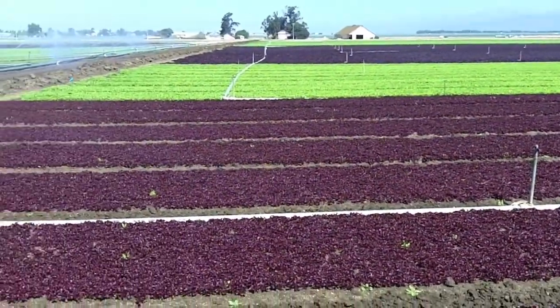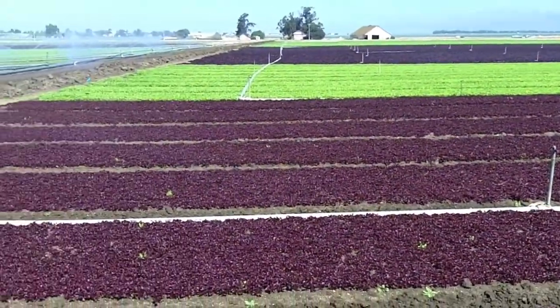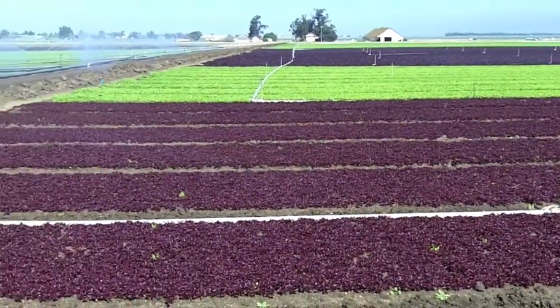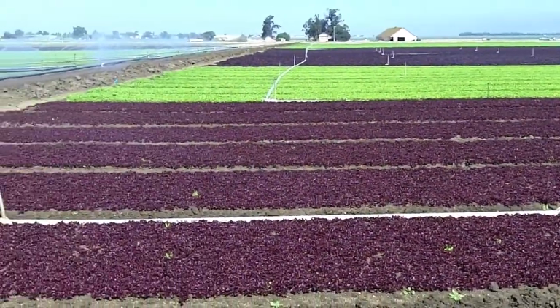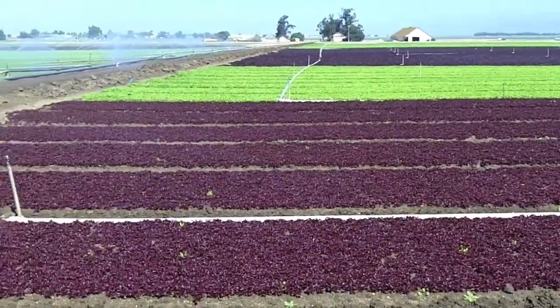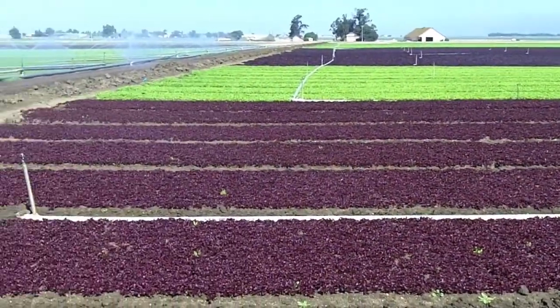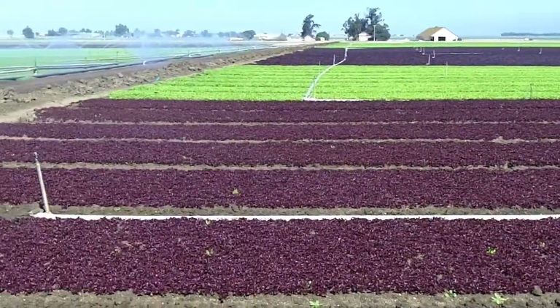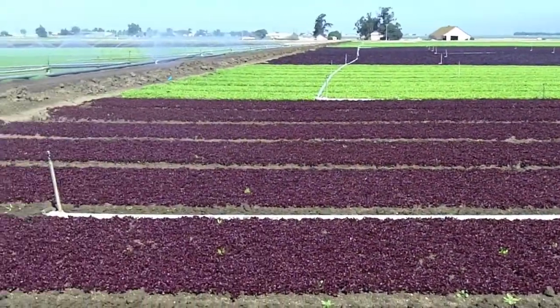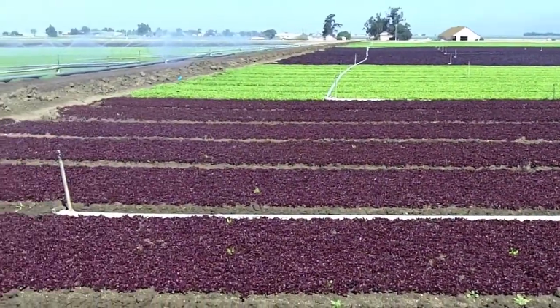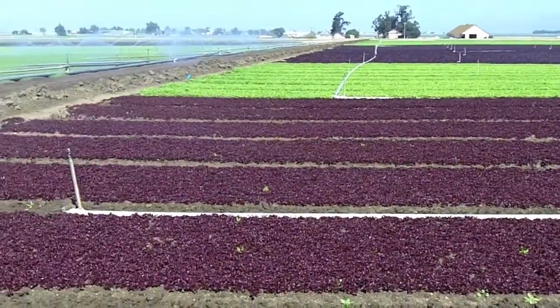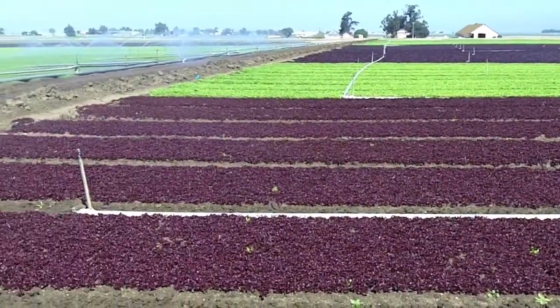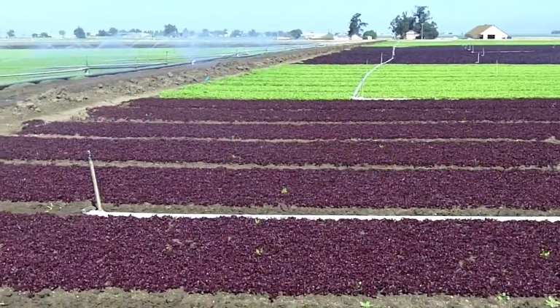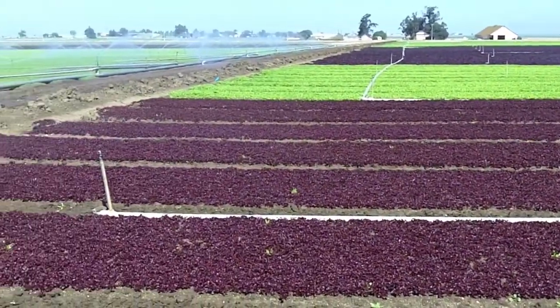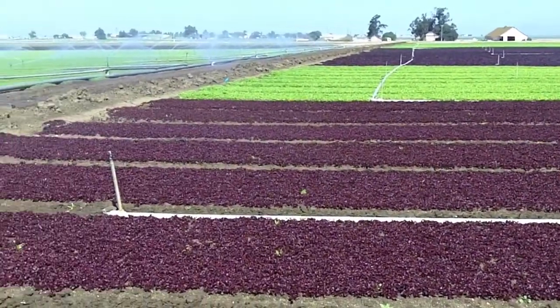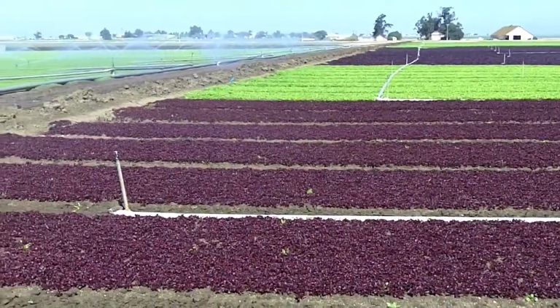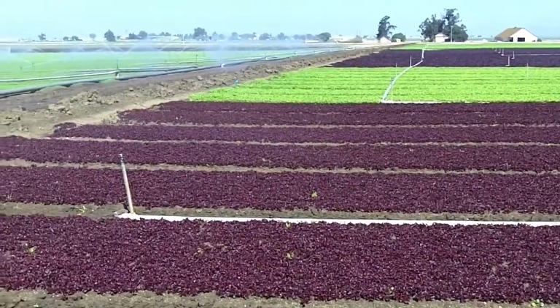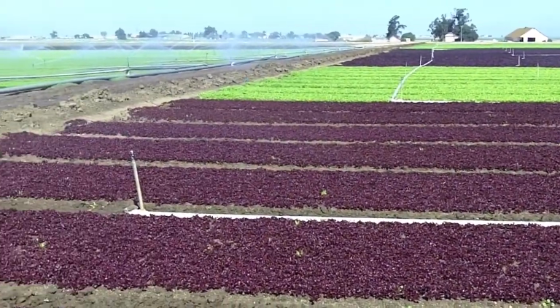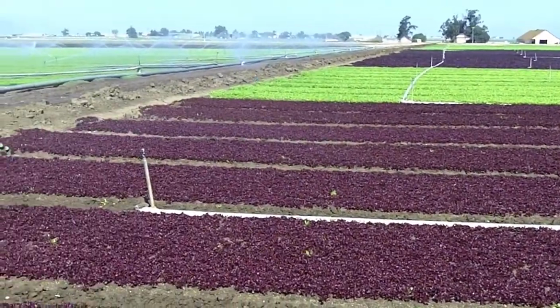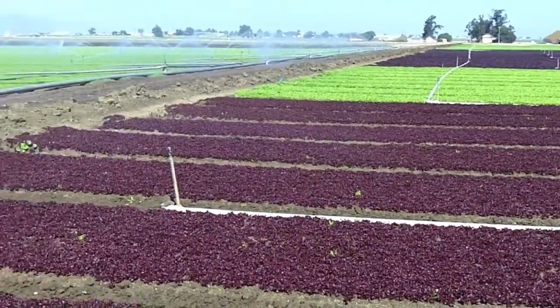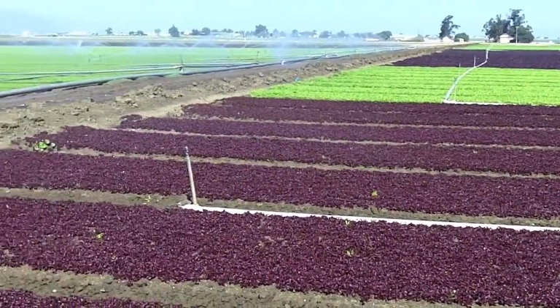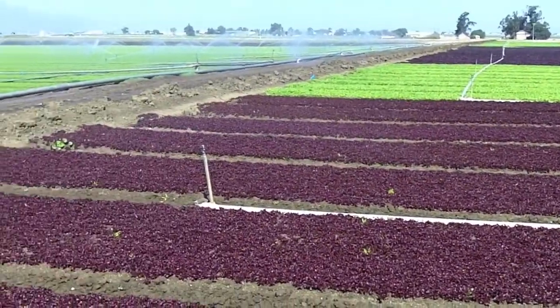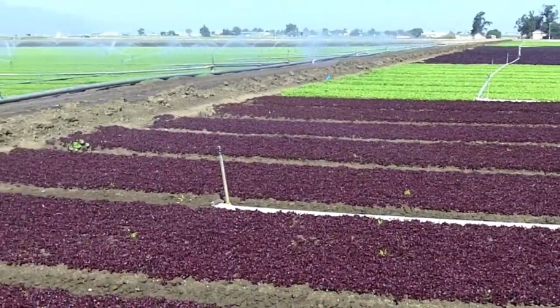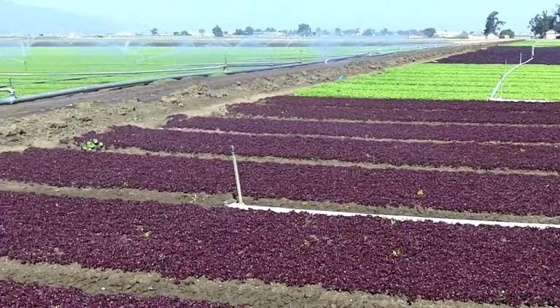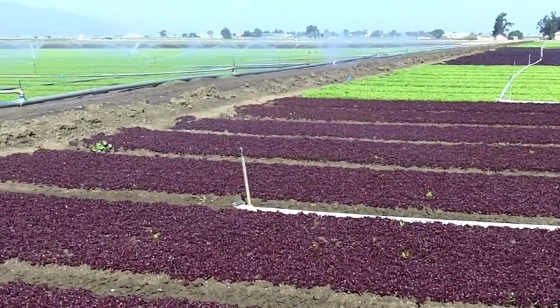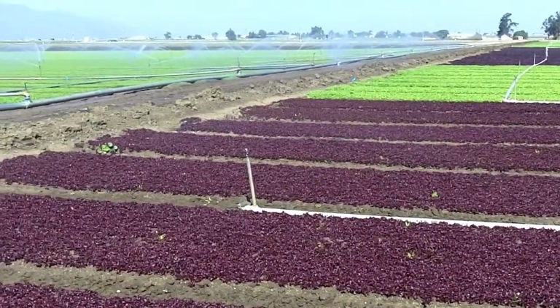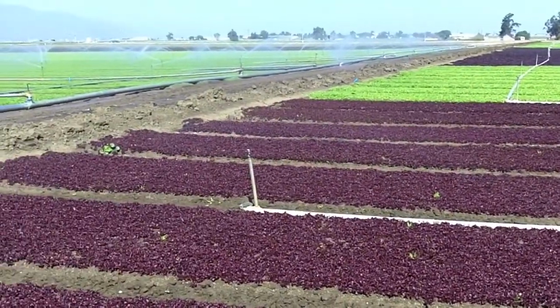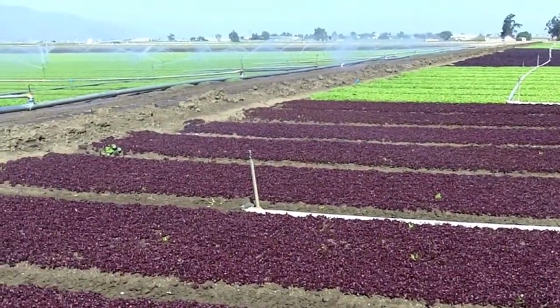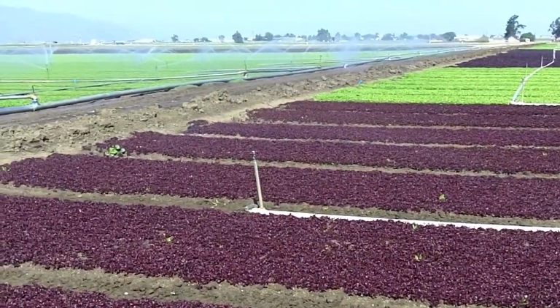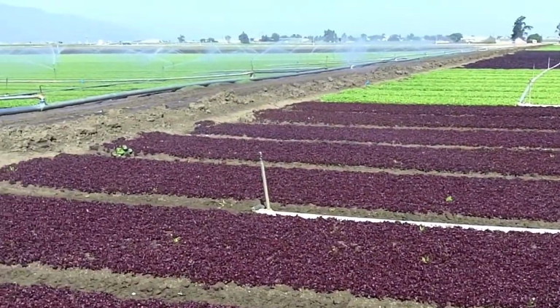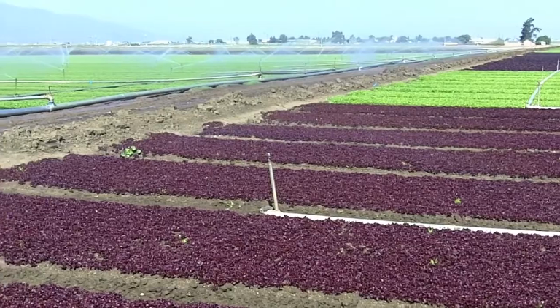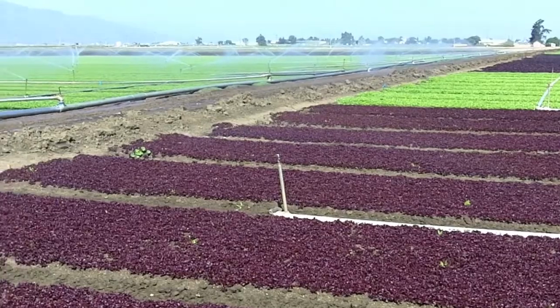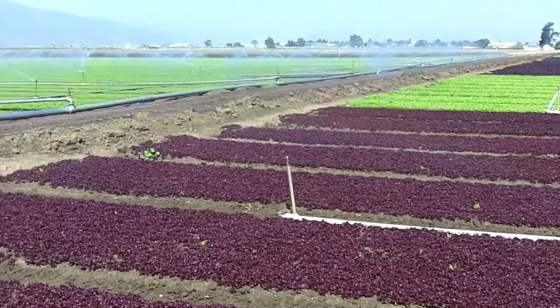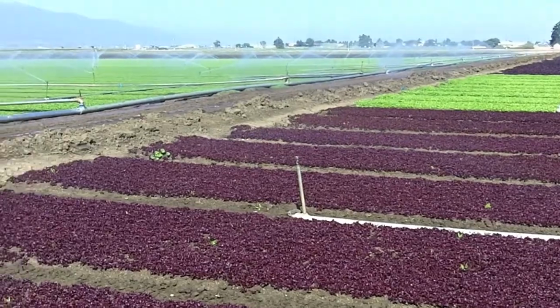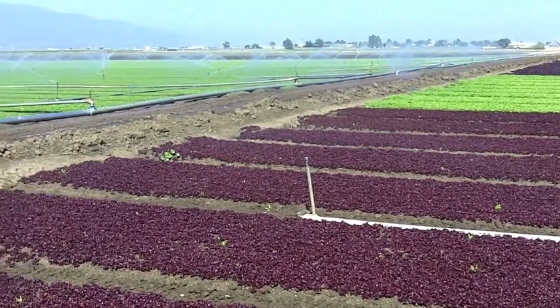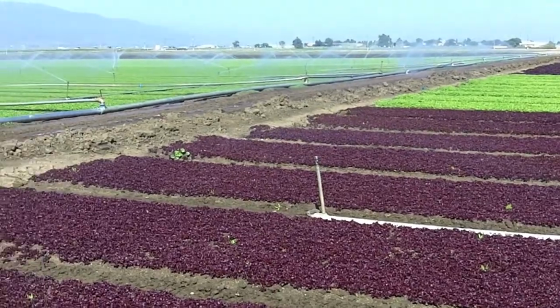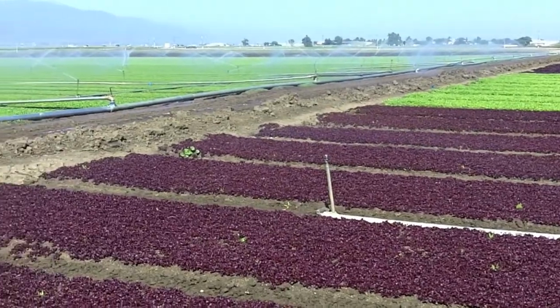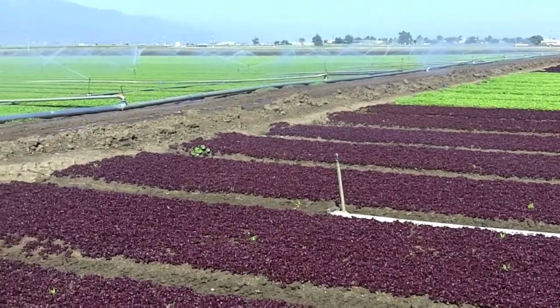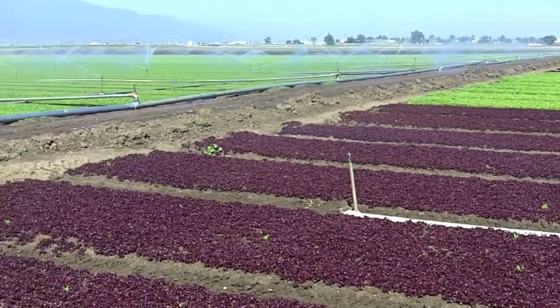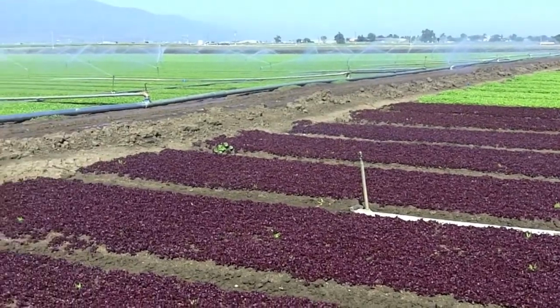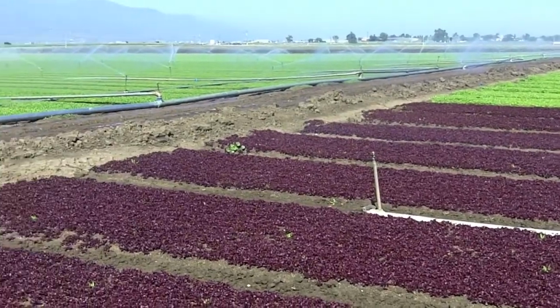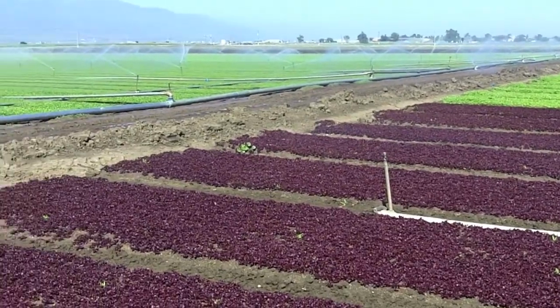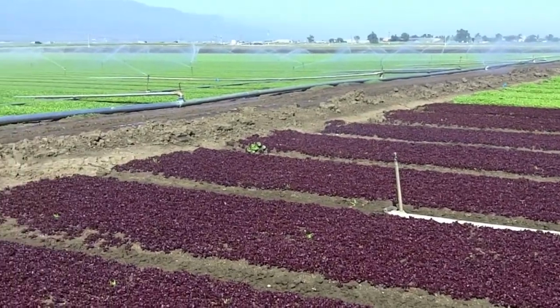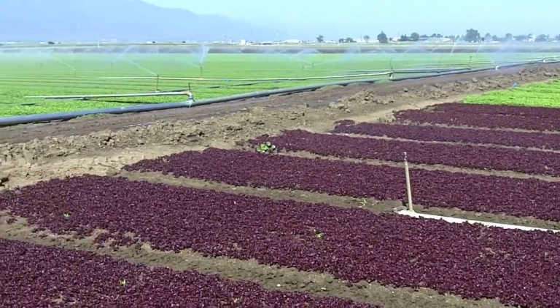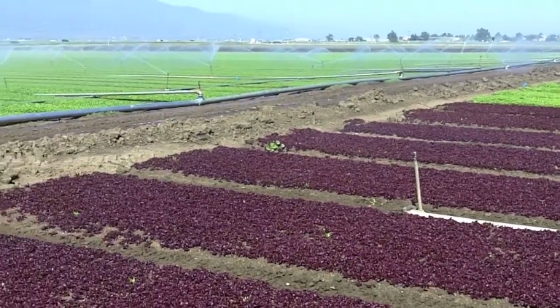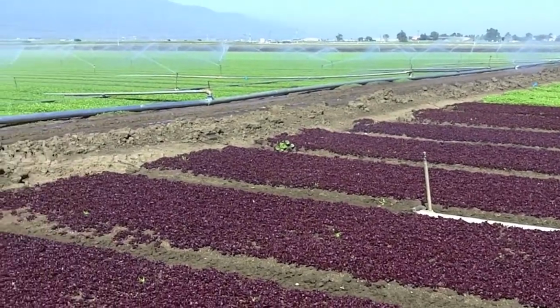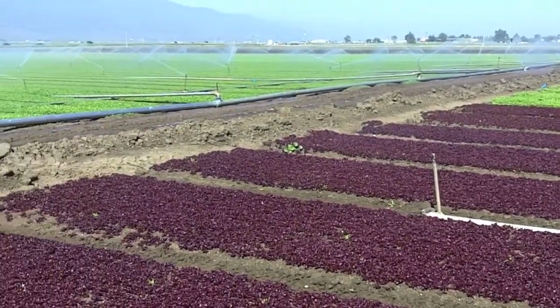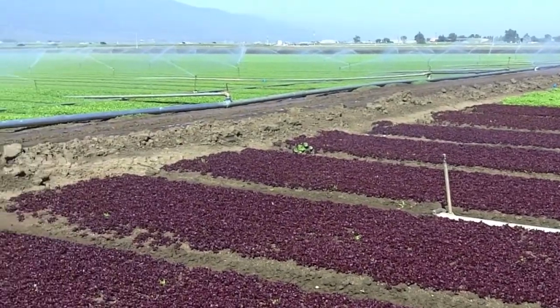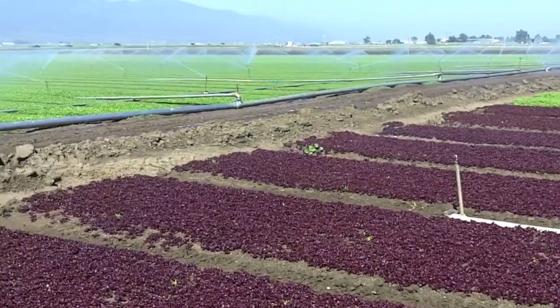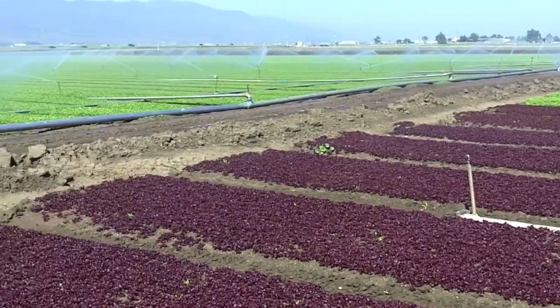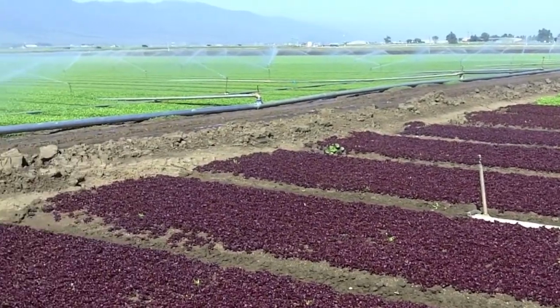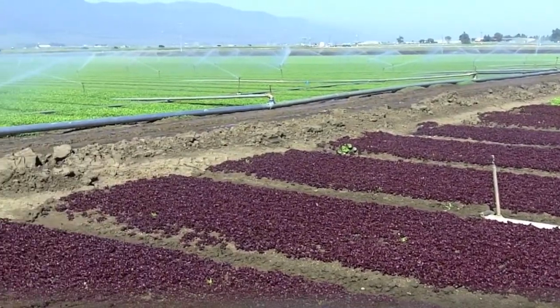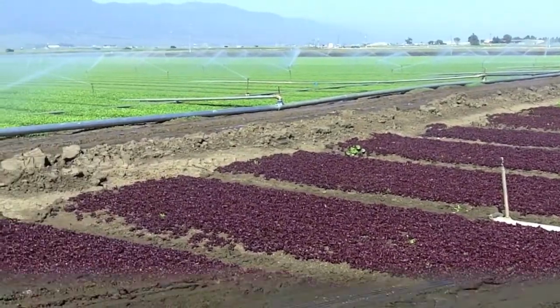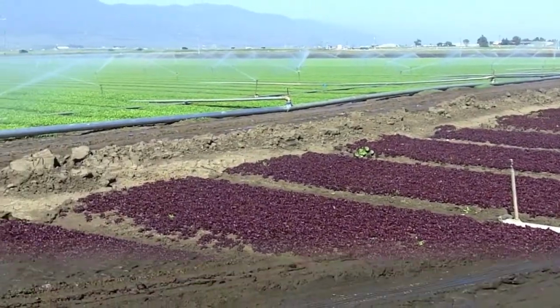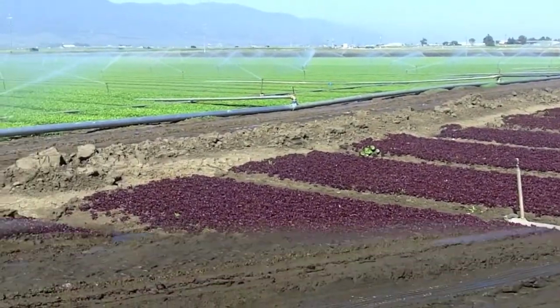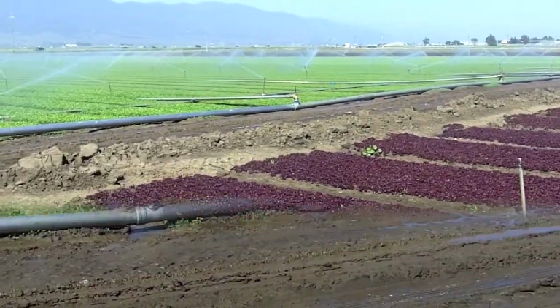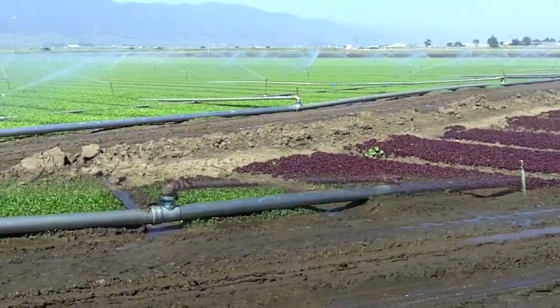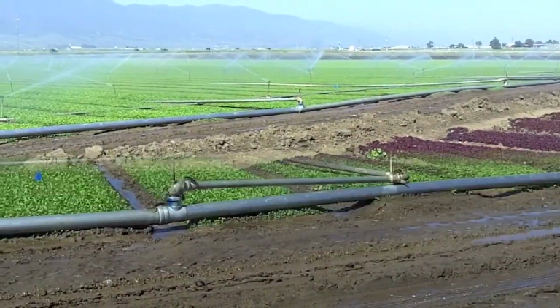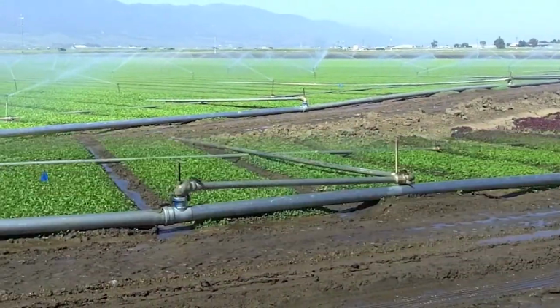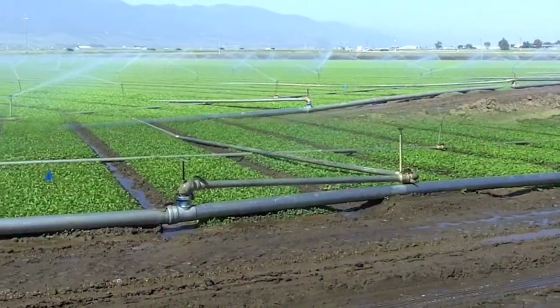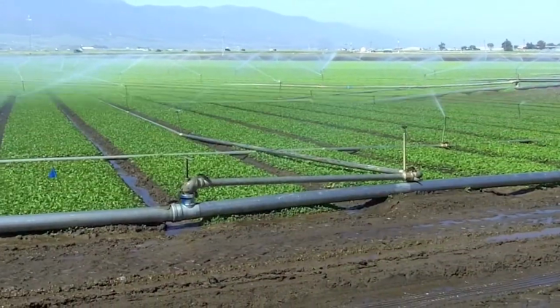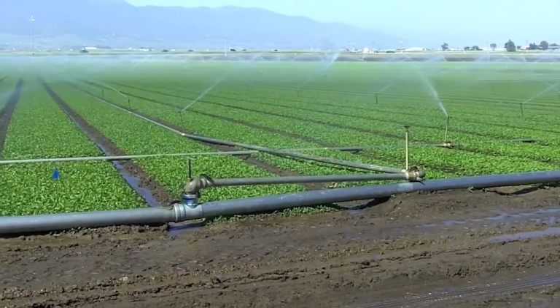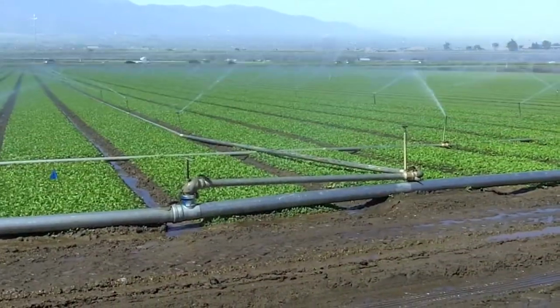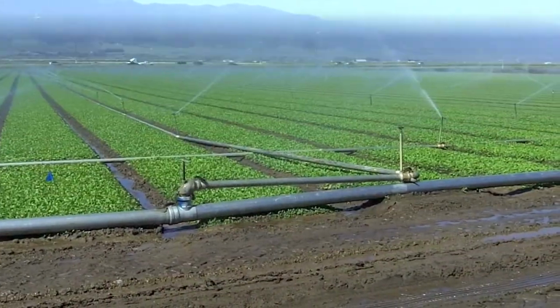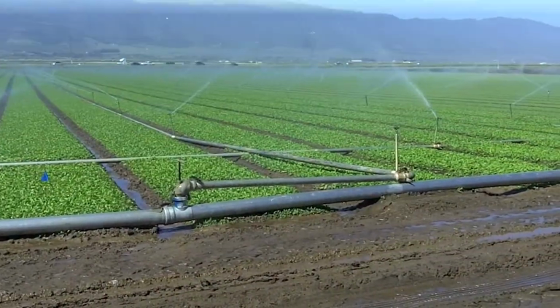The arugula was planted at about 5.5 to 6 million seeds per acre and 3 varieties were planted.